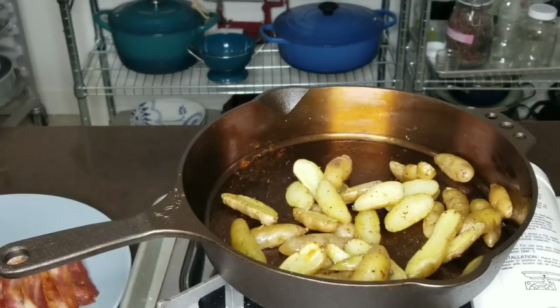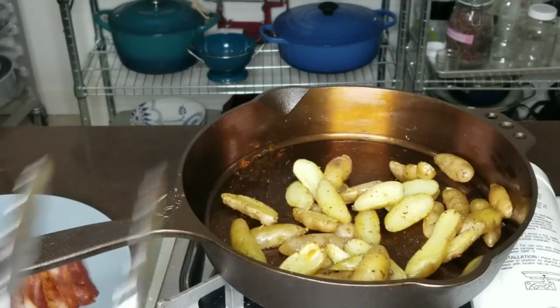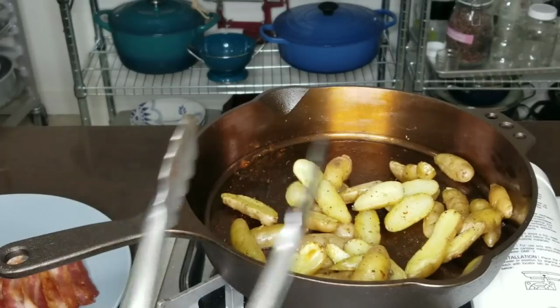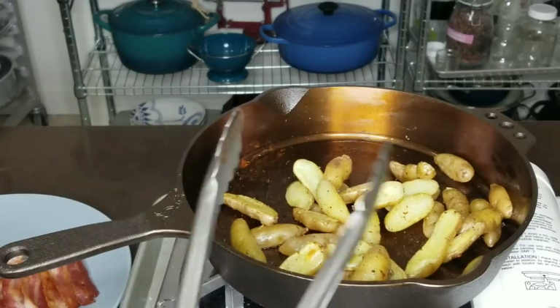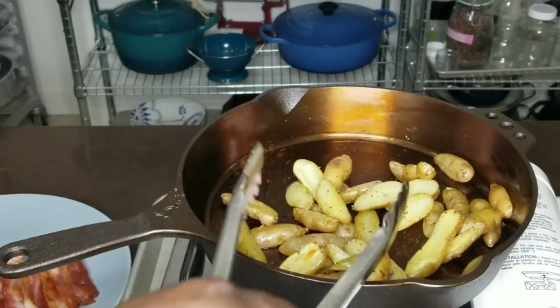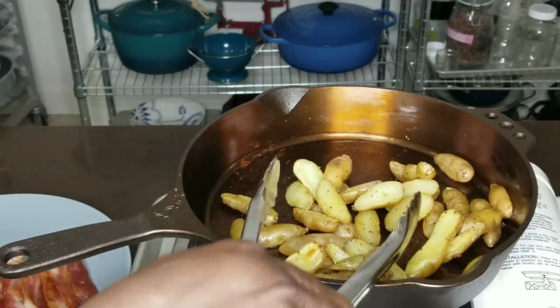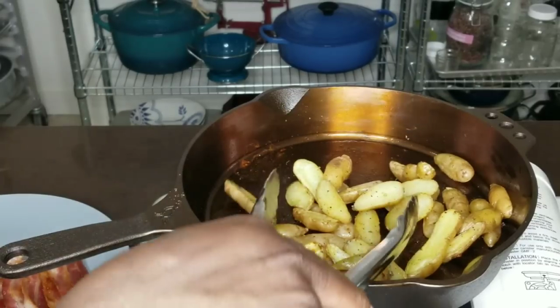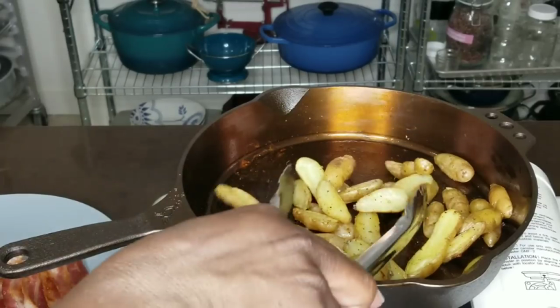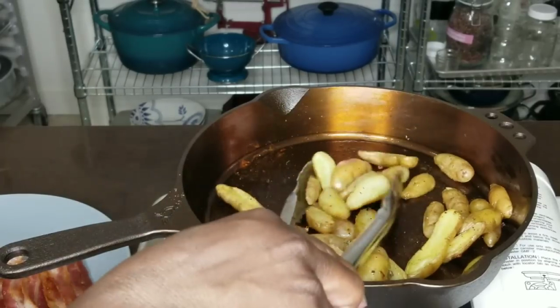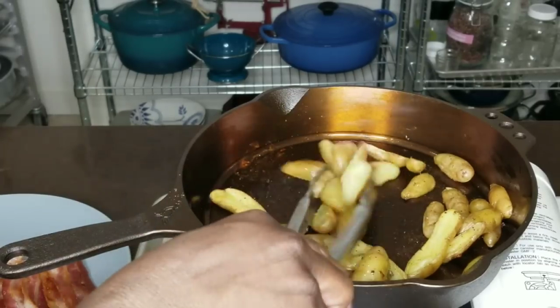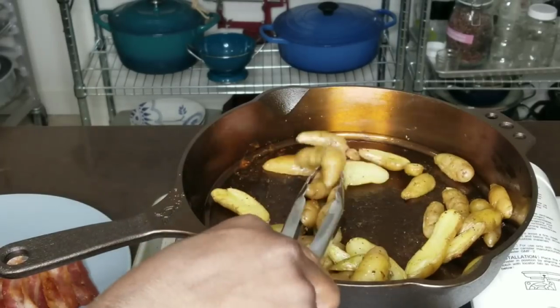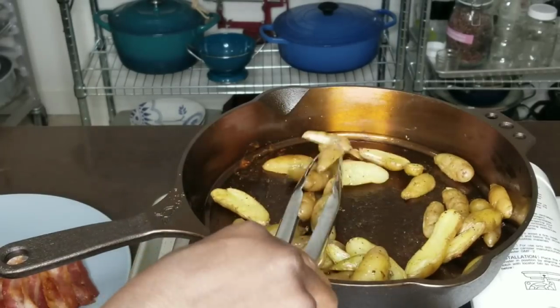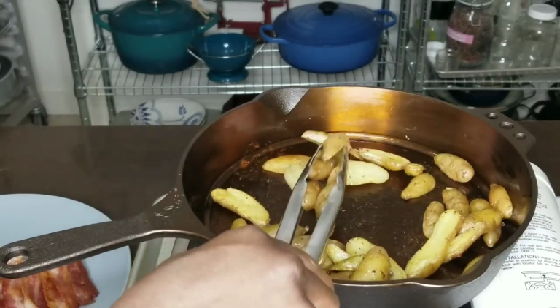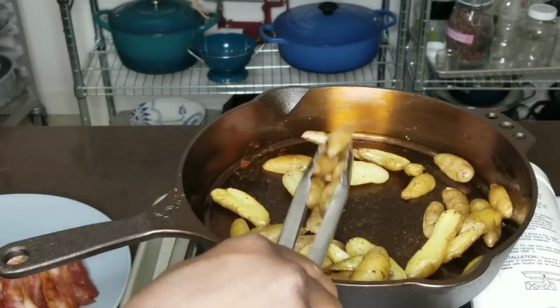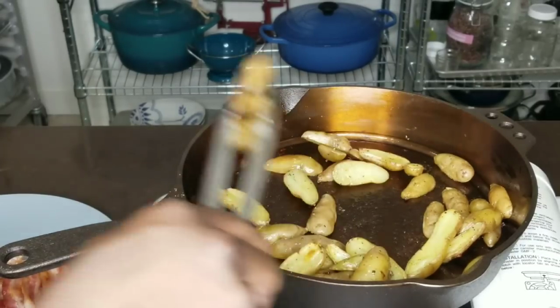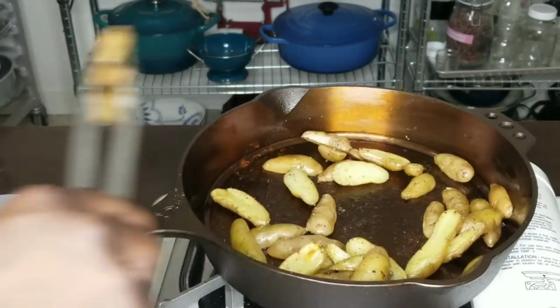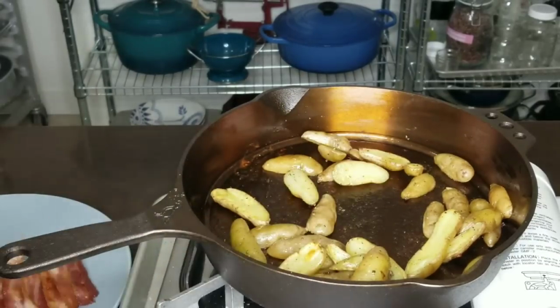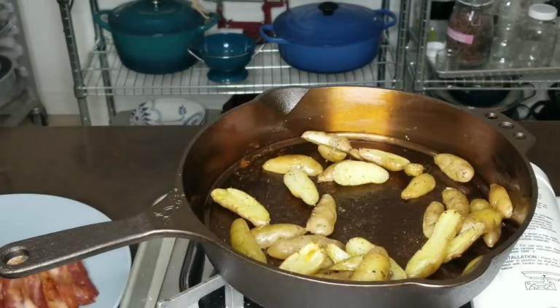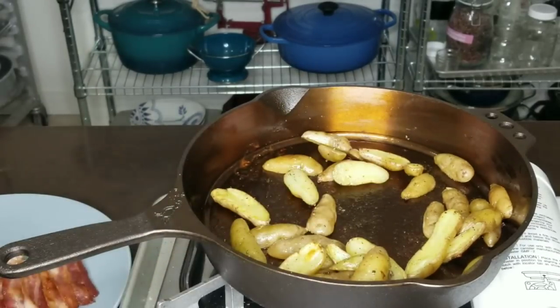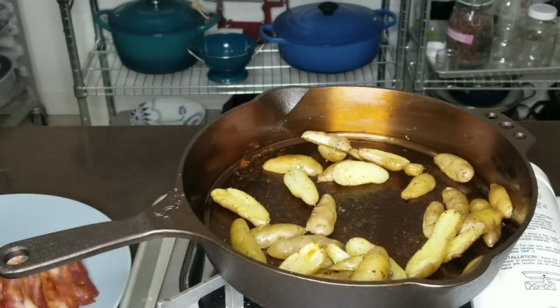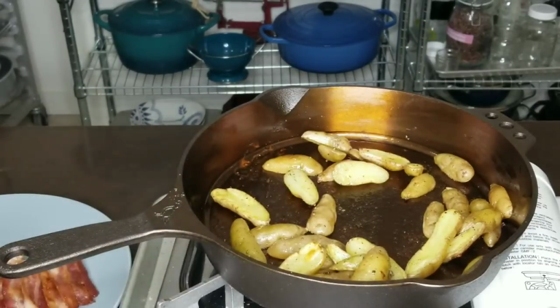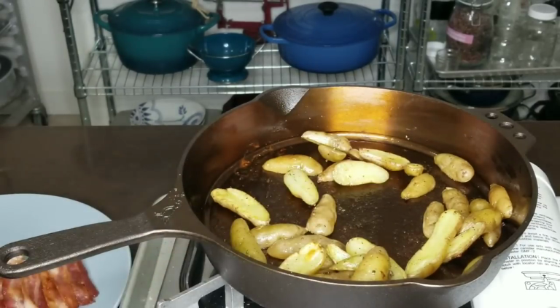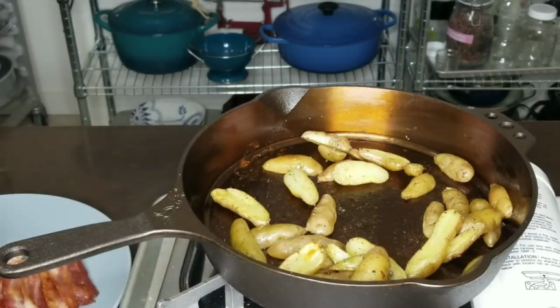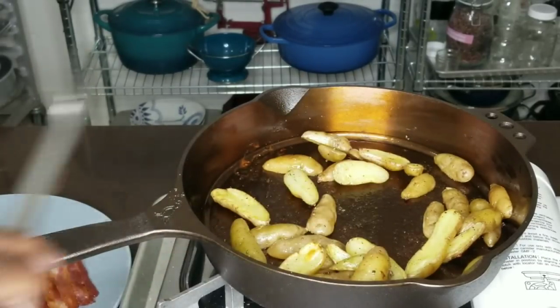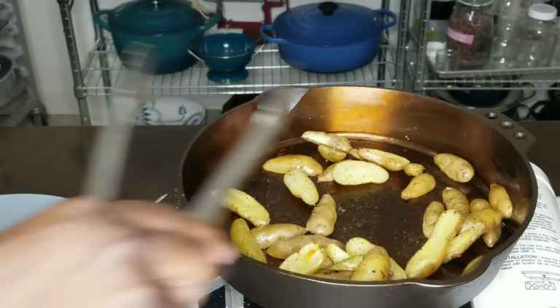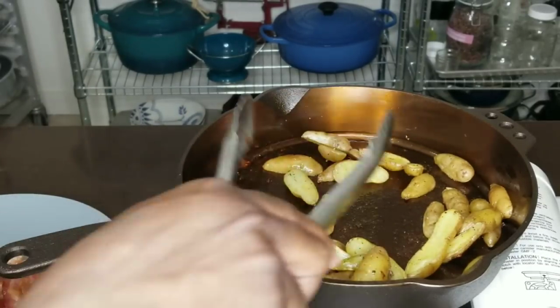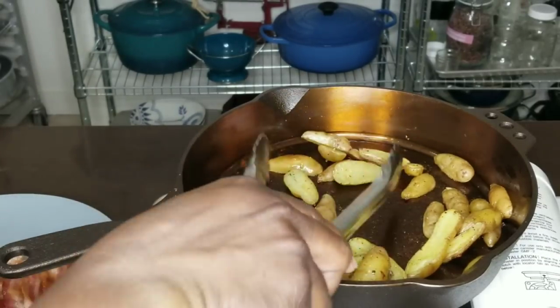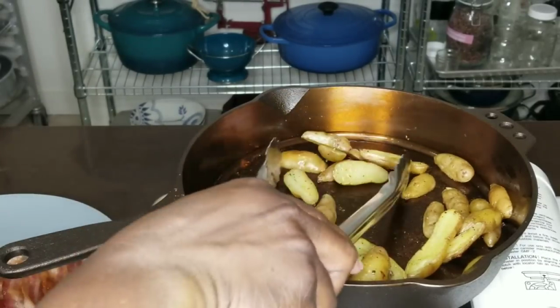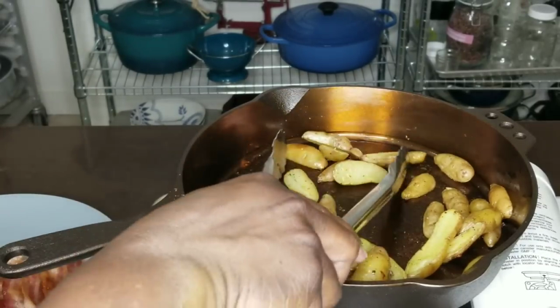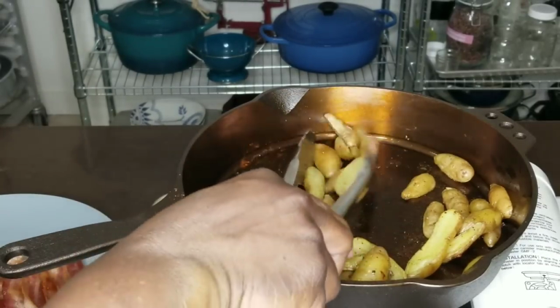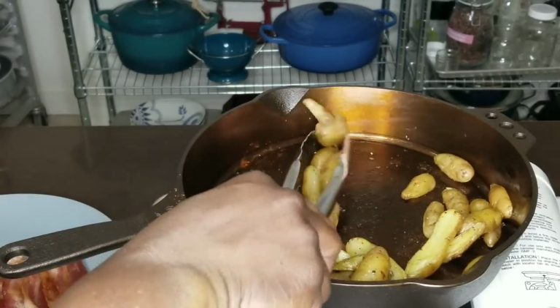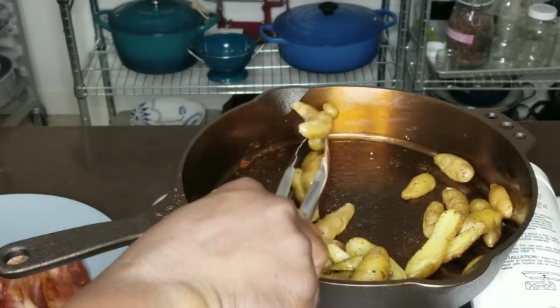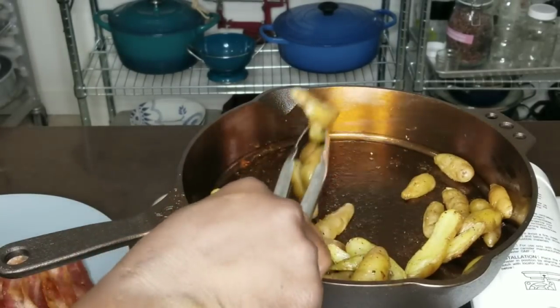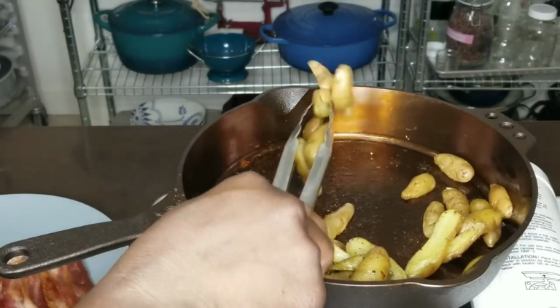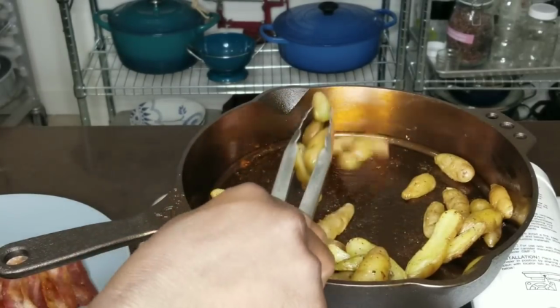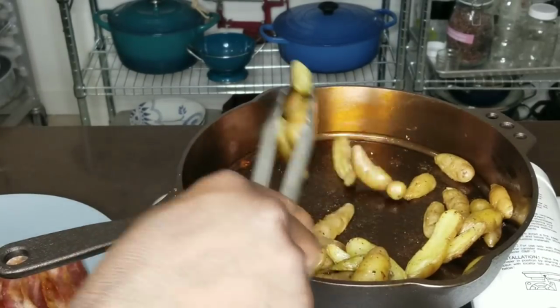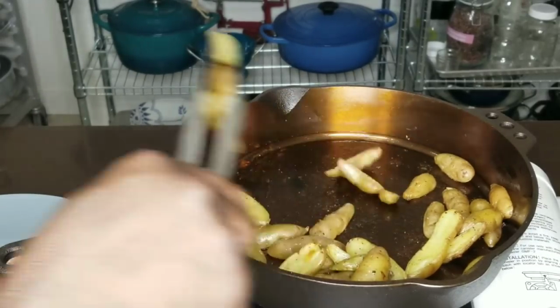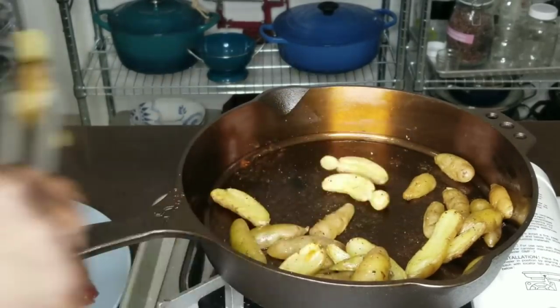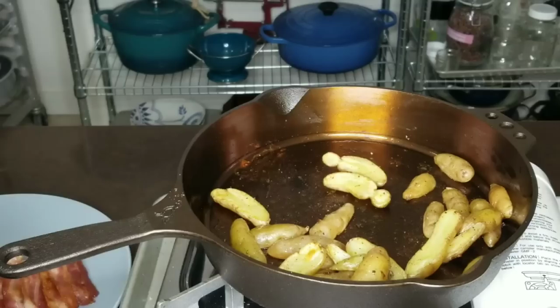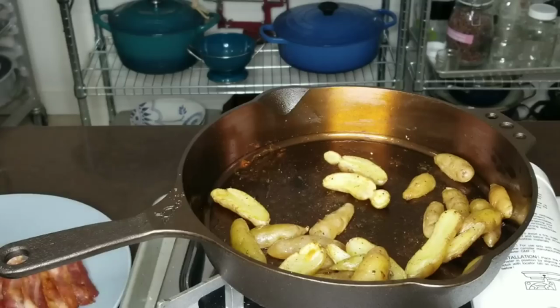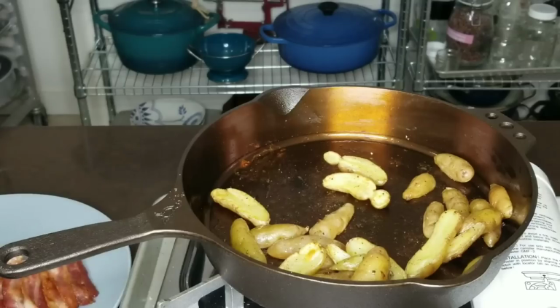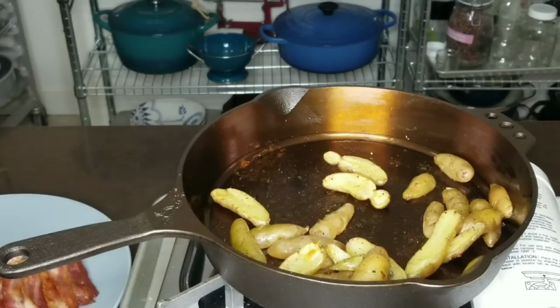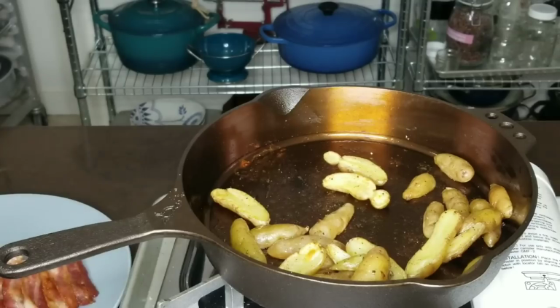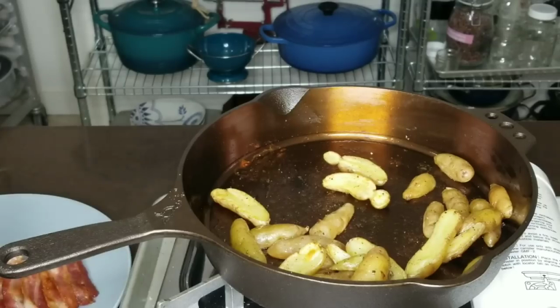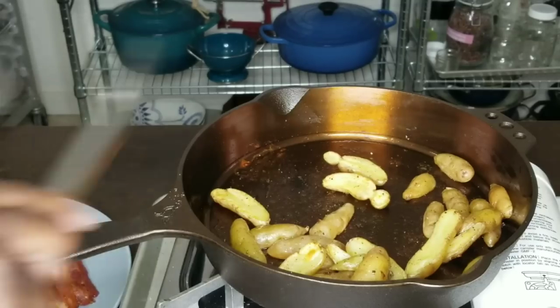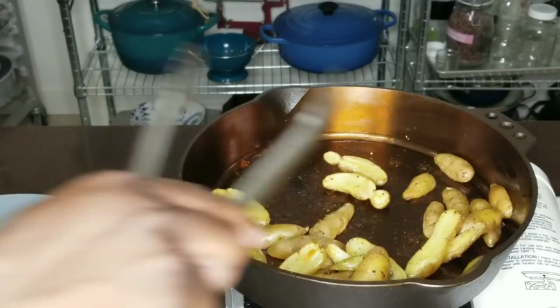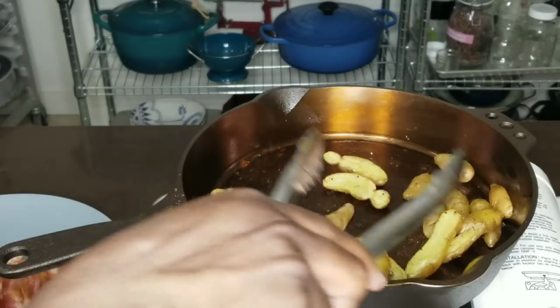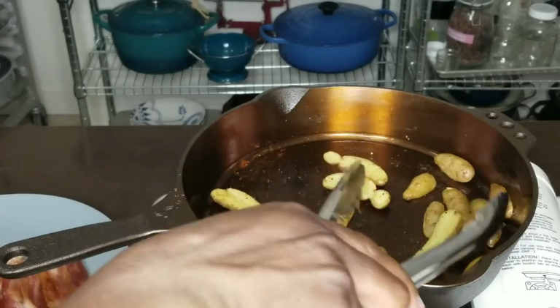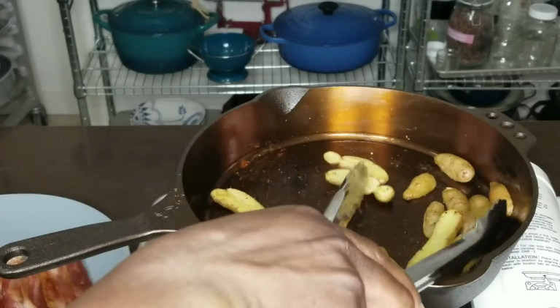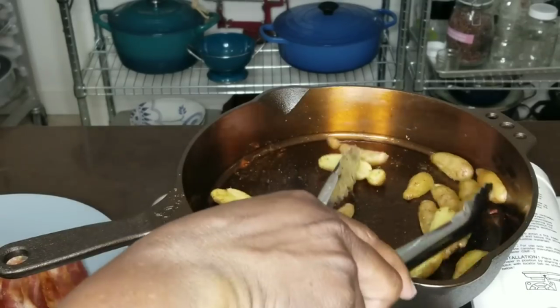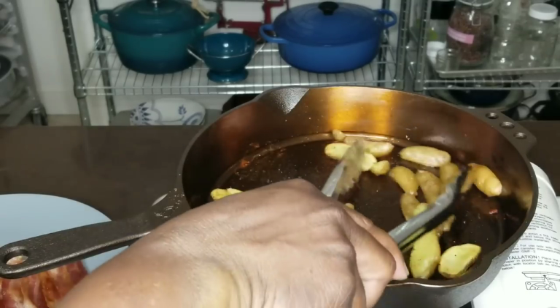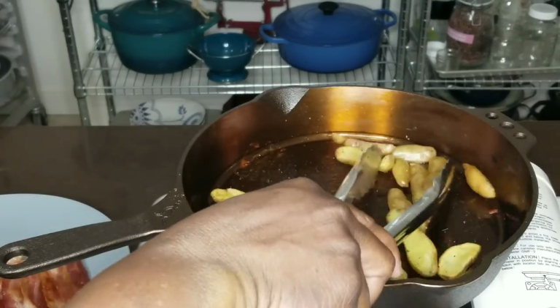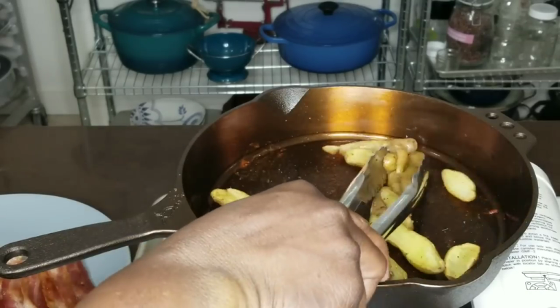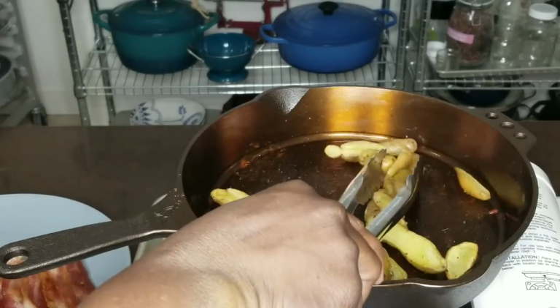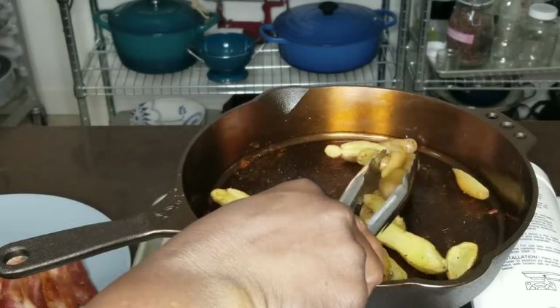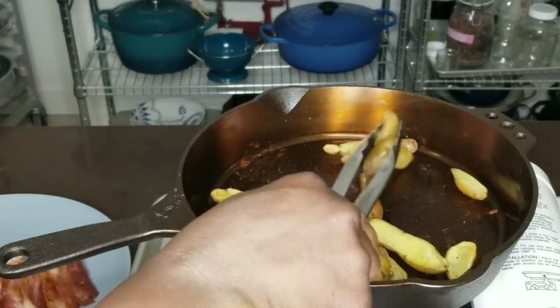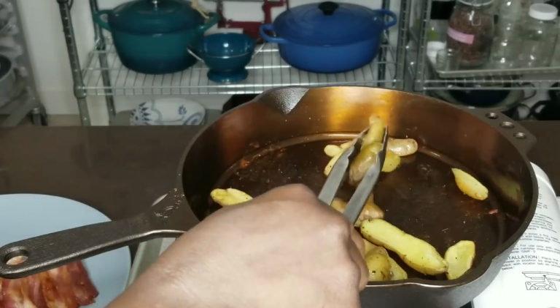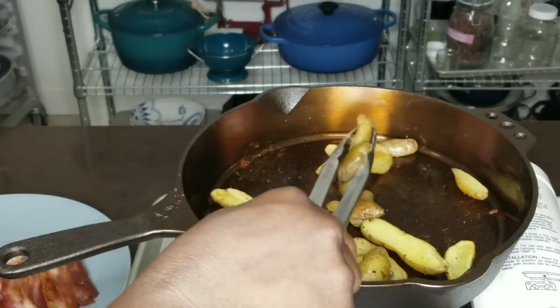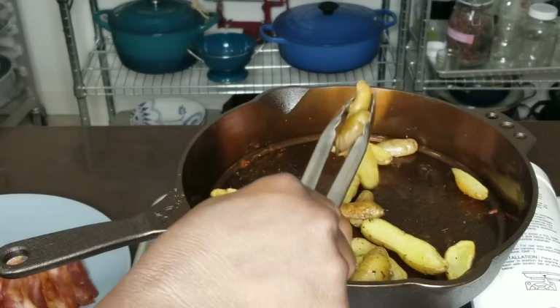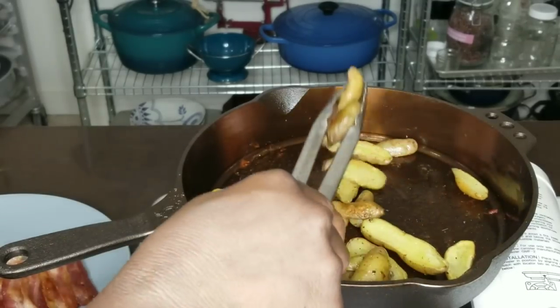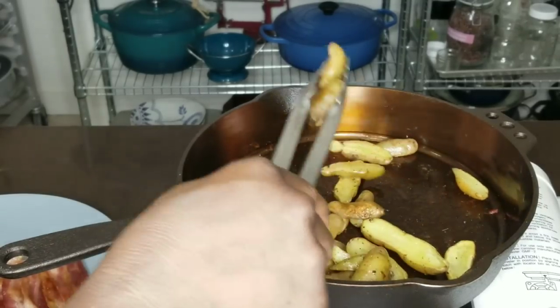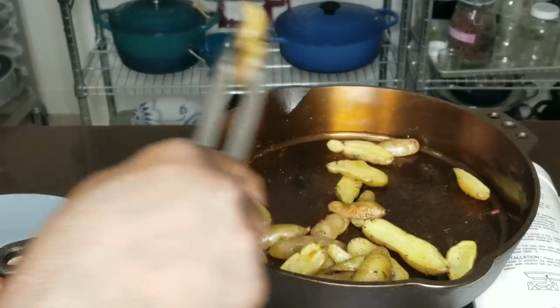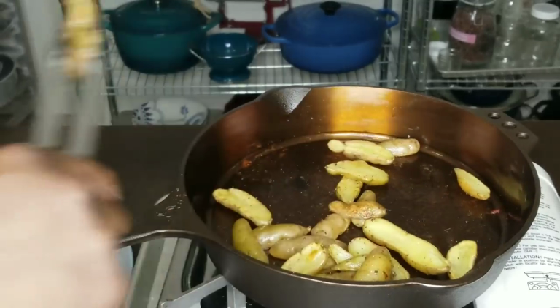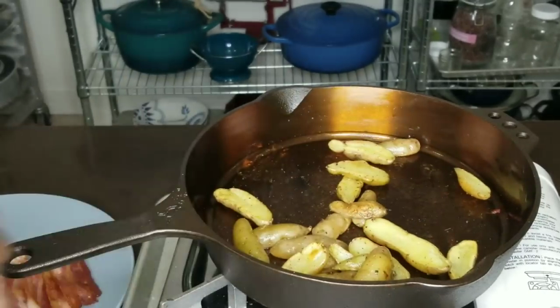Our potatoes are done. We'll take those out, let our pan cool off a little bit, then we'll wash it out.